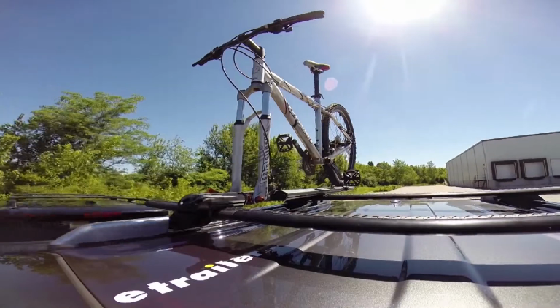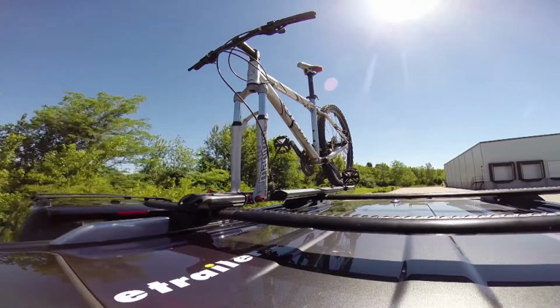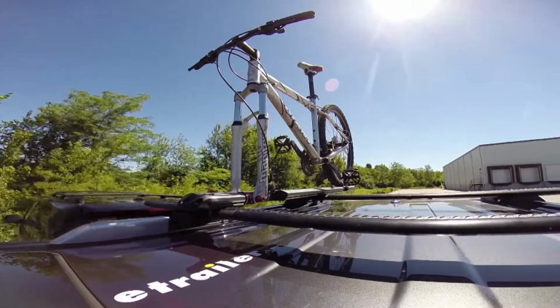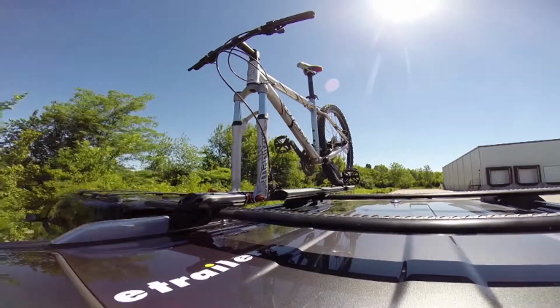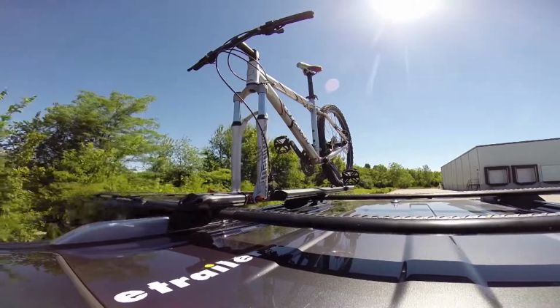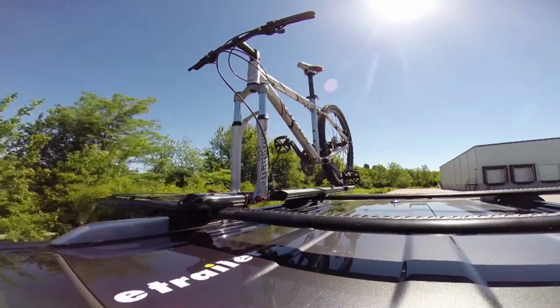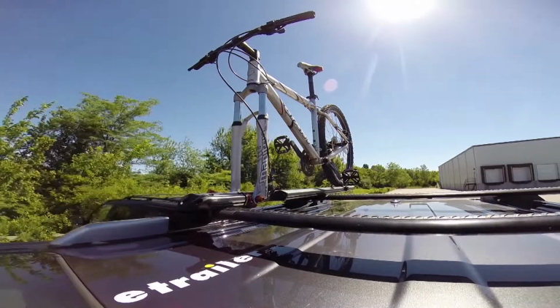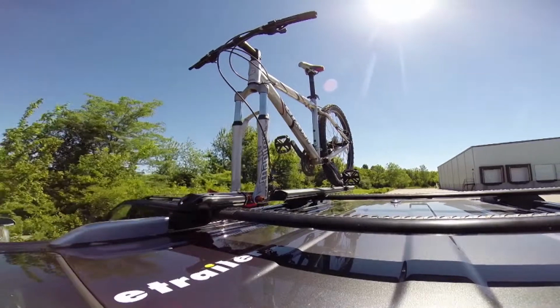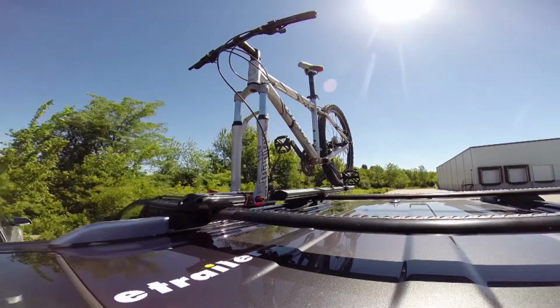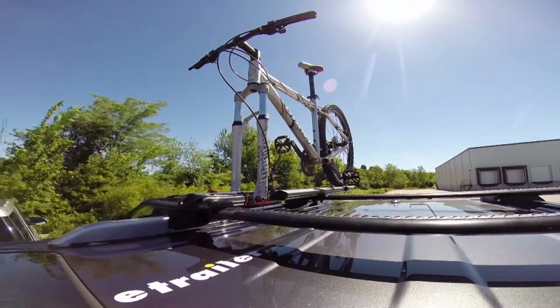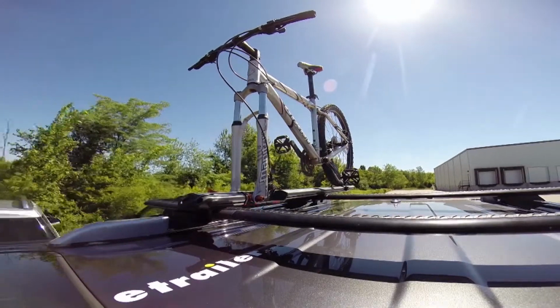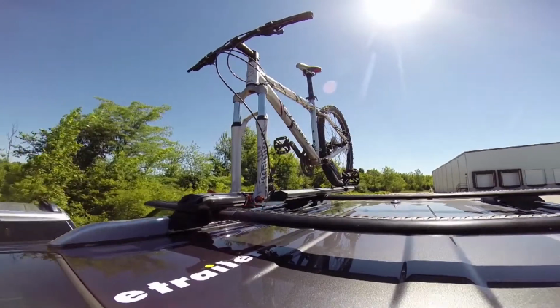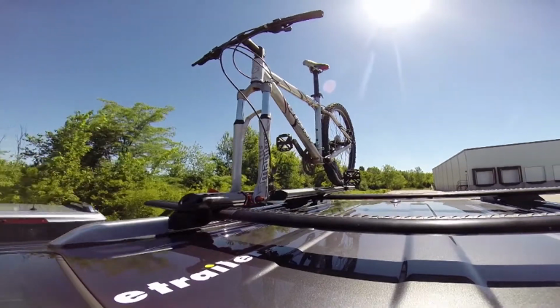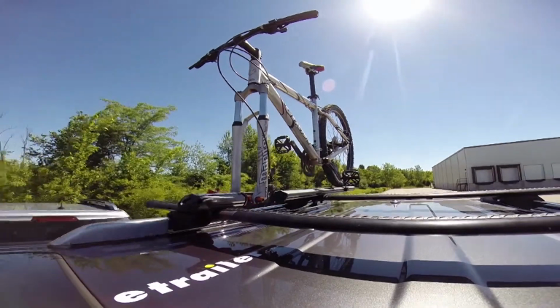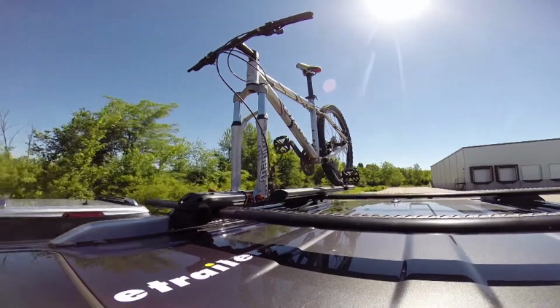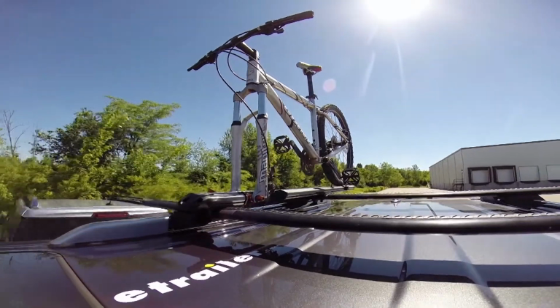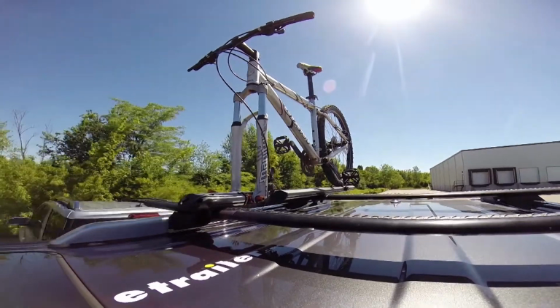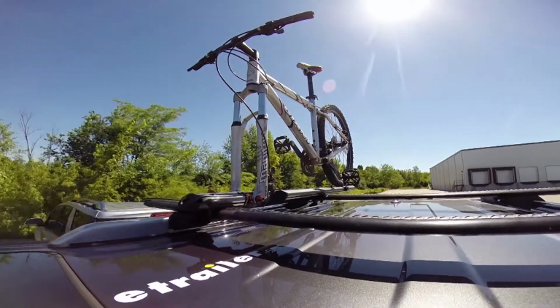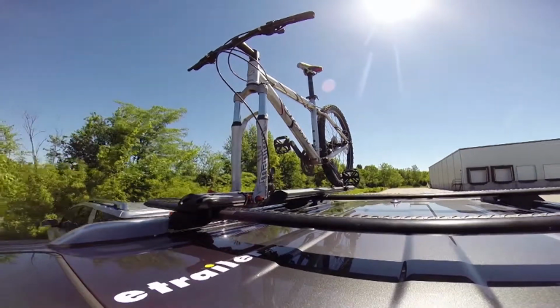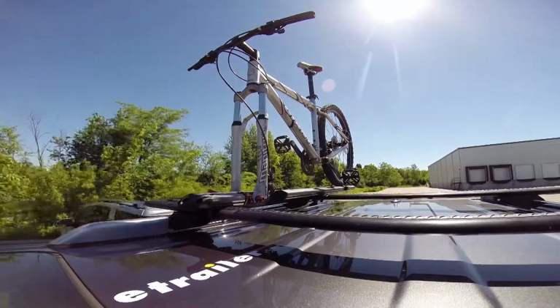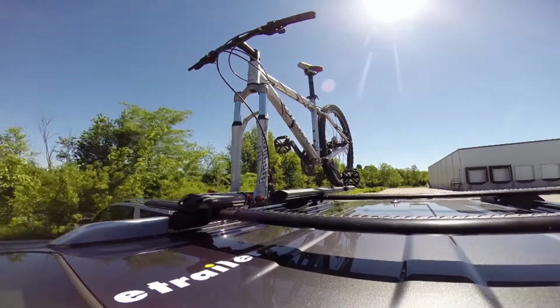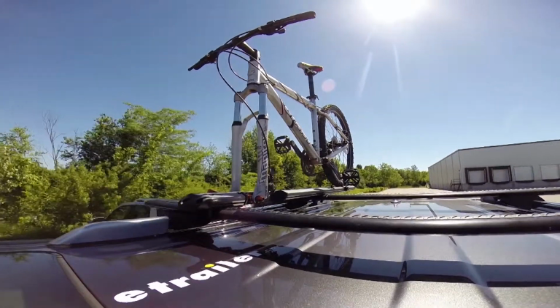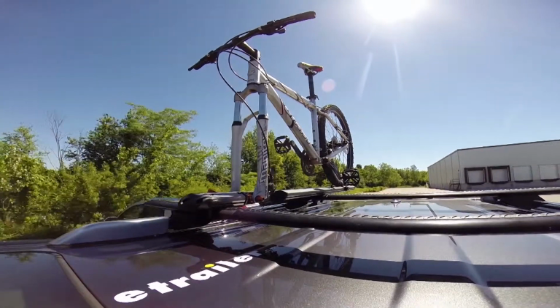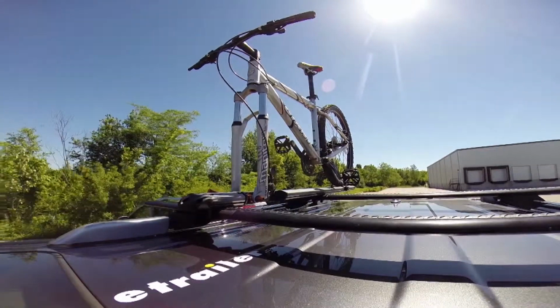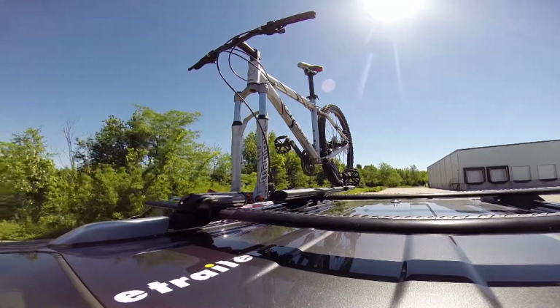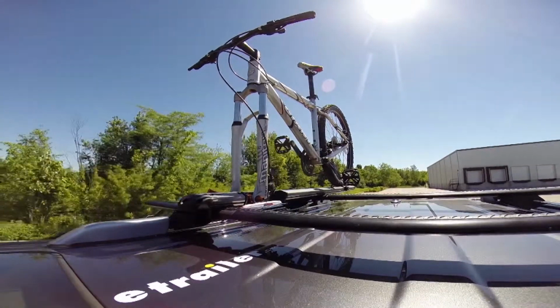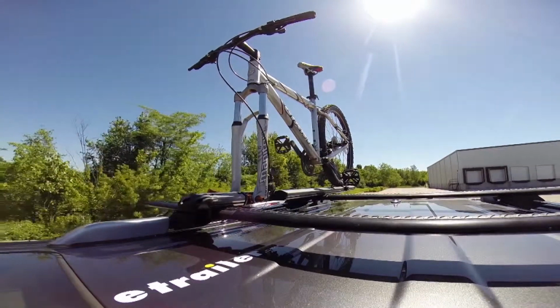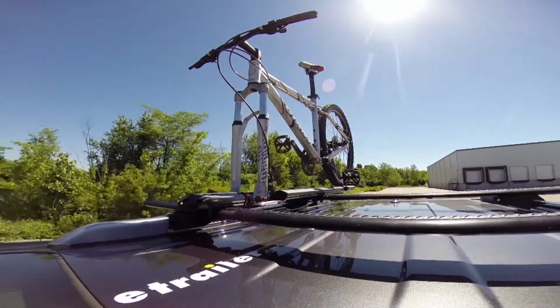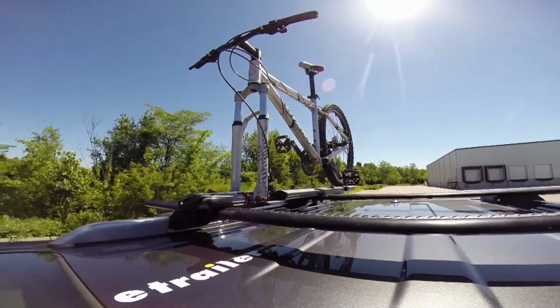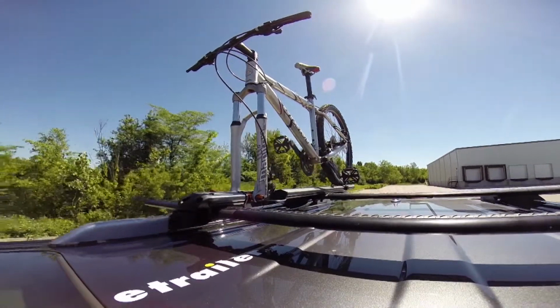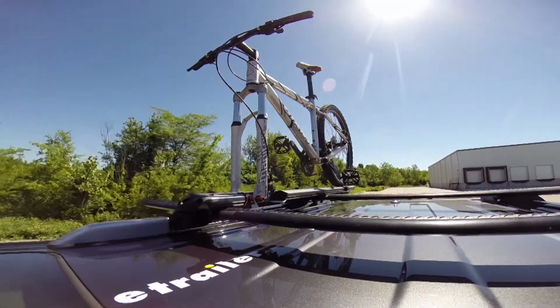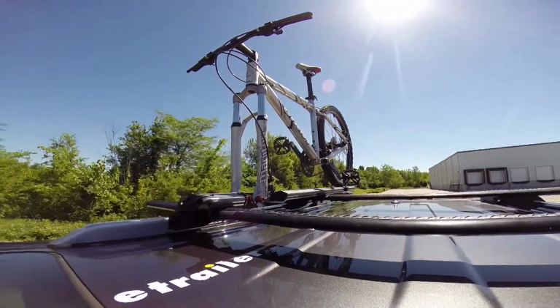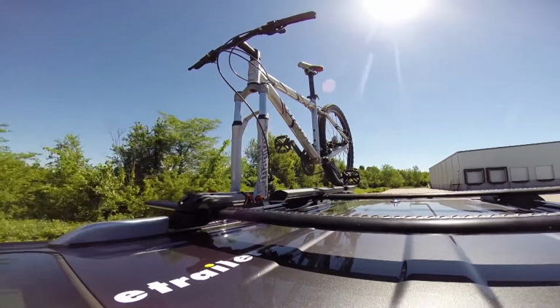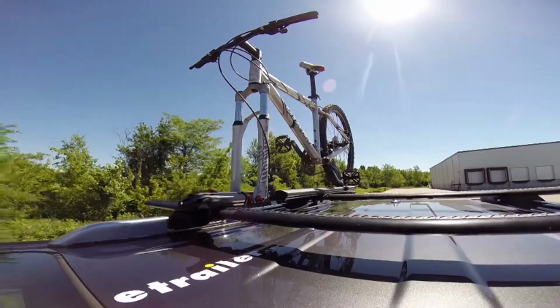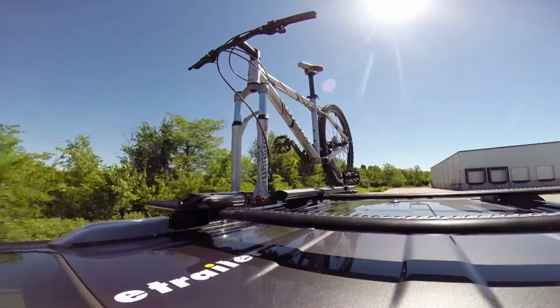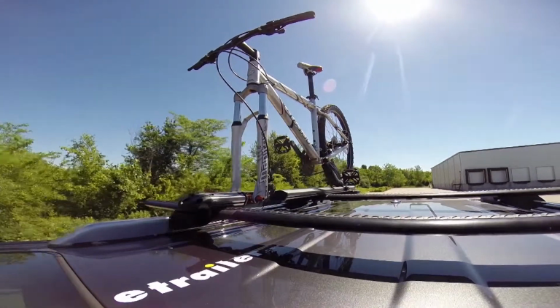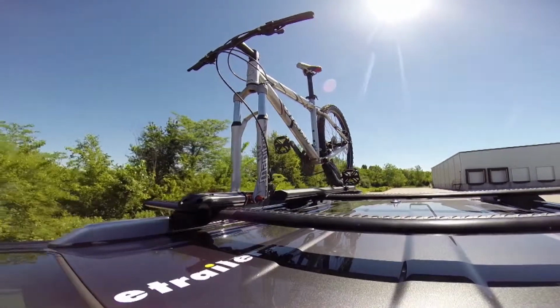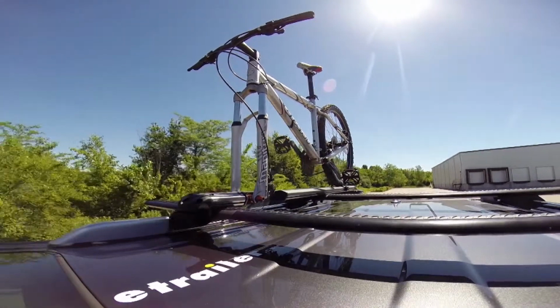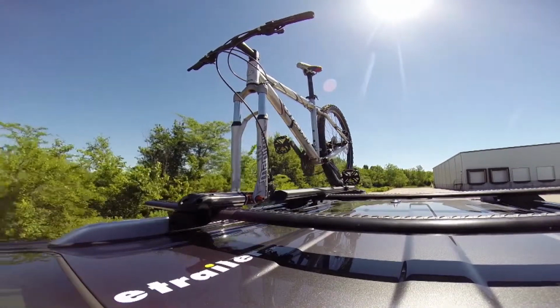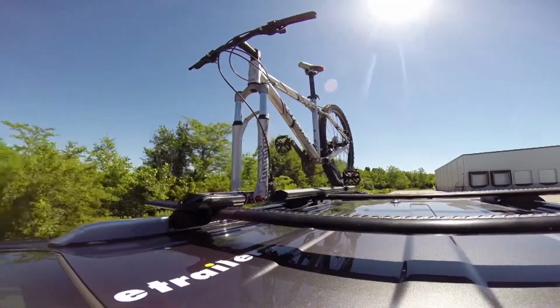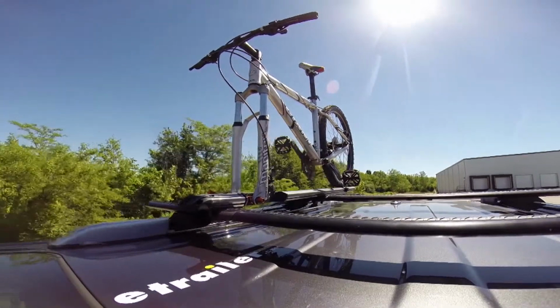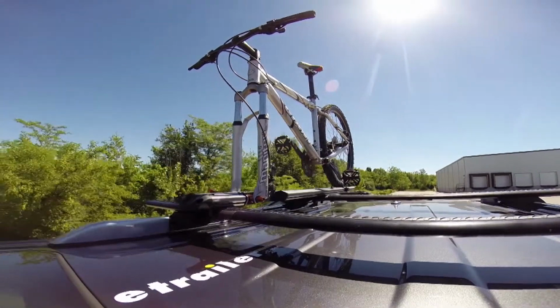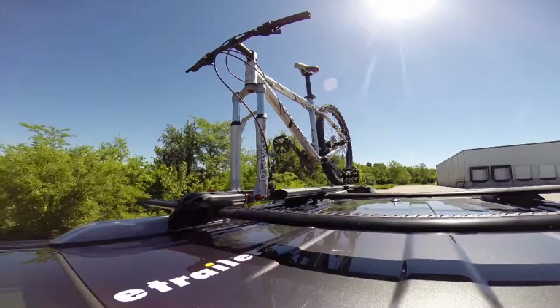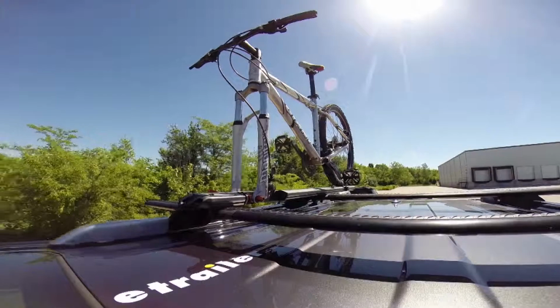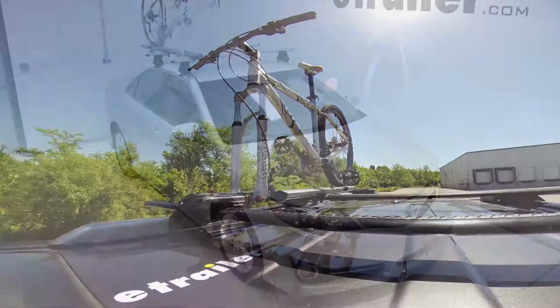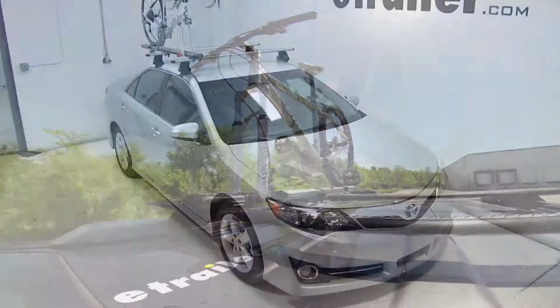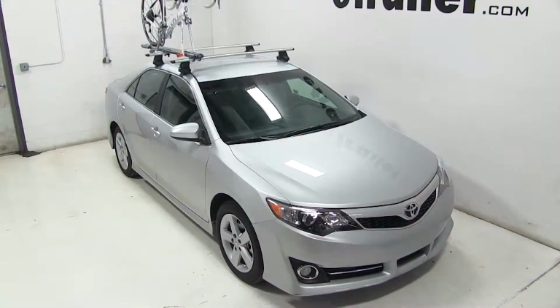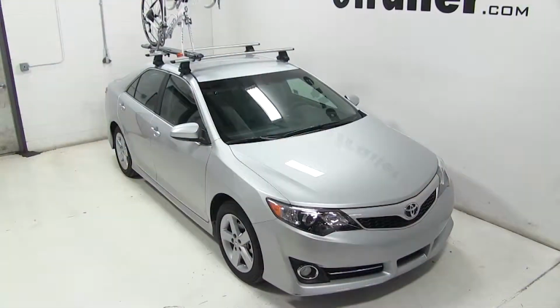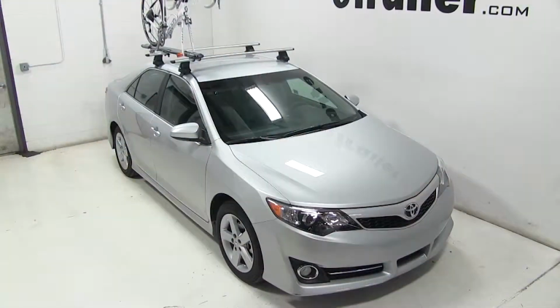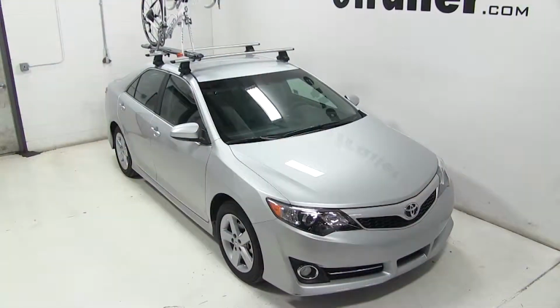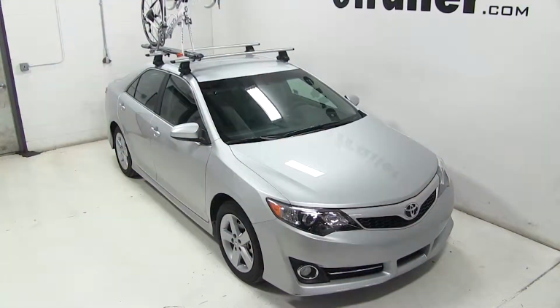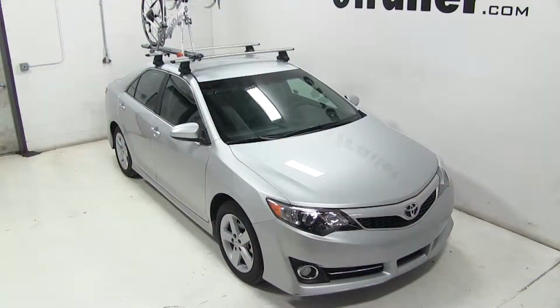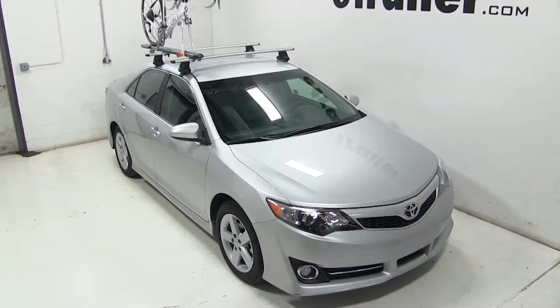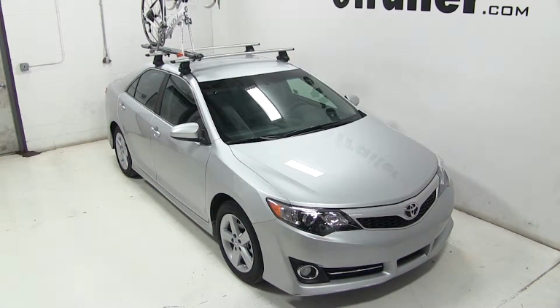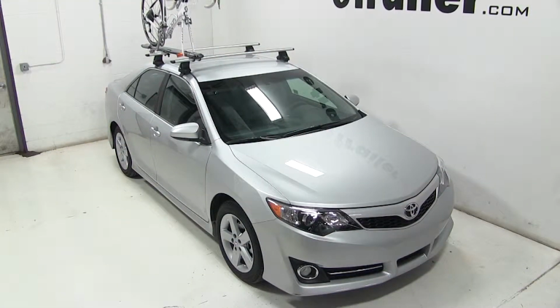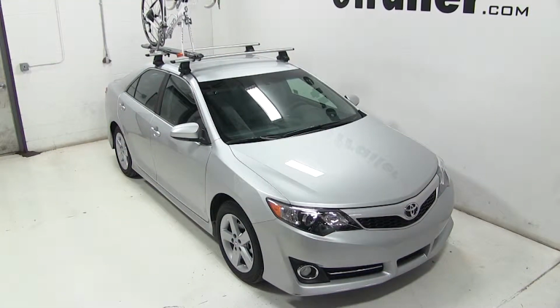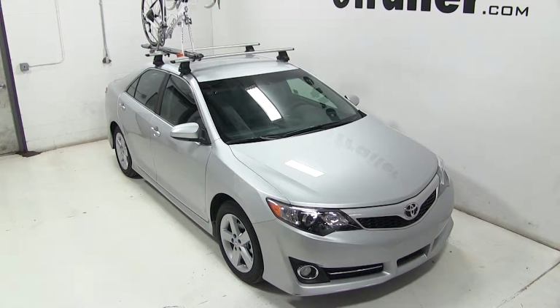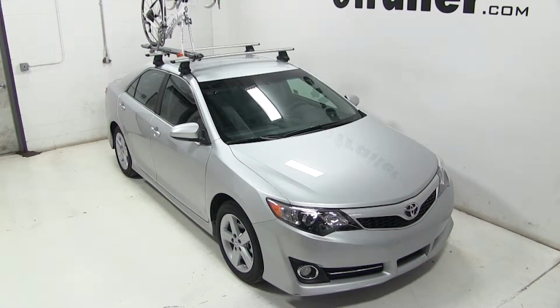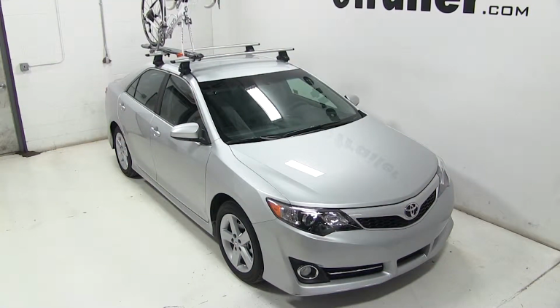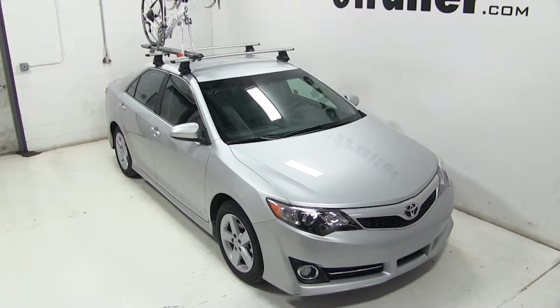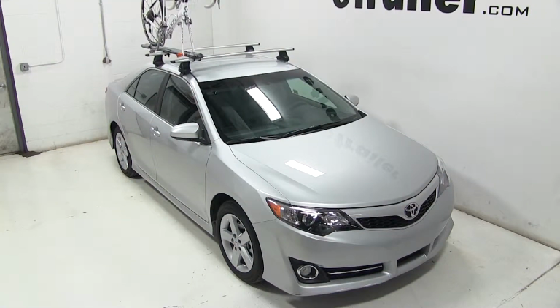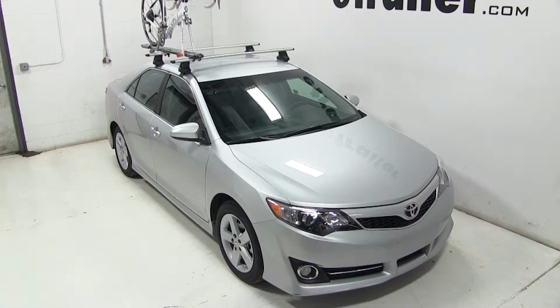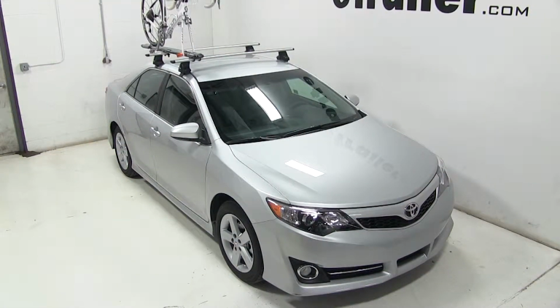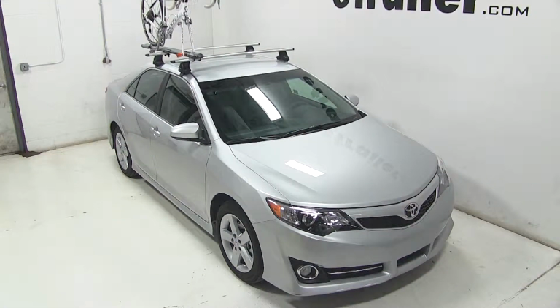With our bike all loaded up, that'll complete today's test fit of the Kuat Trio, part number RU-01, on our 2014 Toyota Camry.